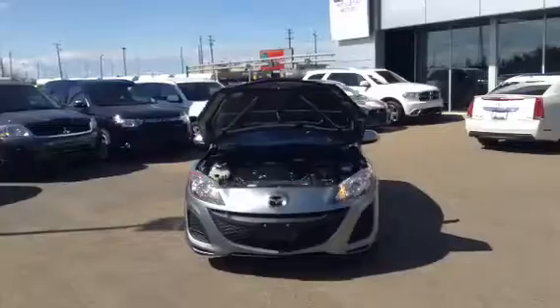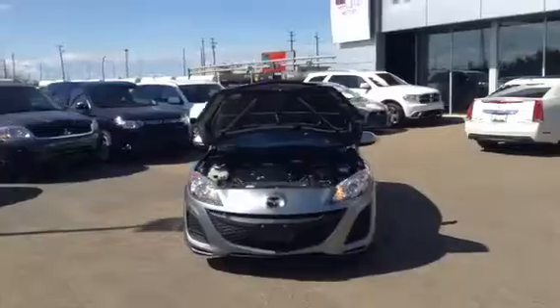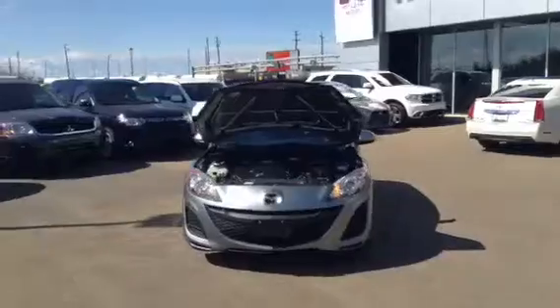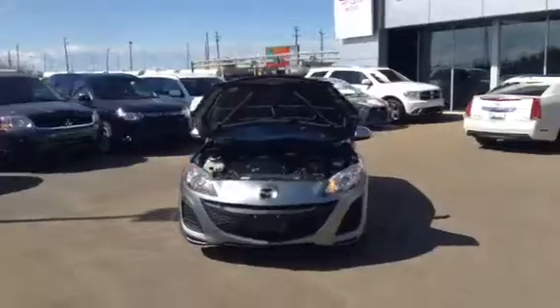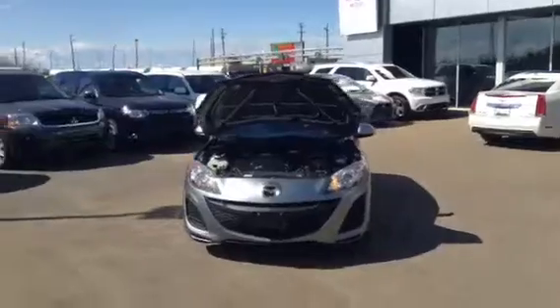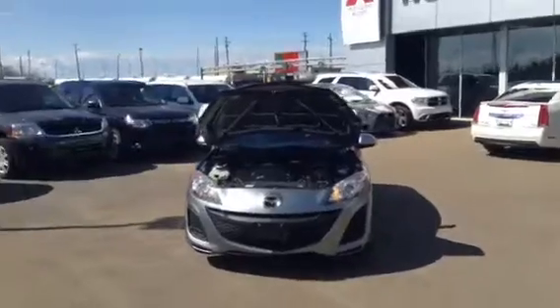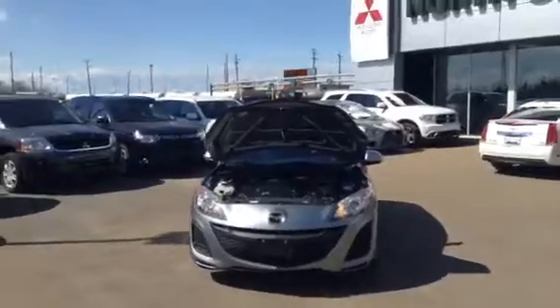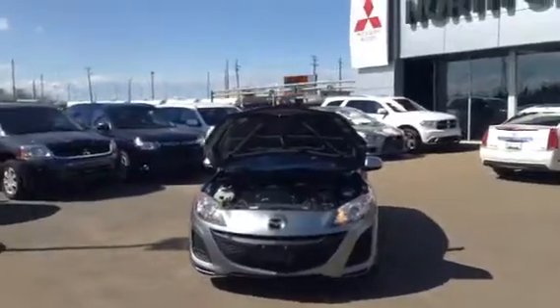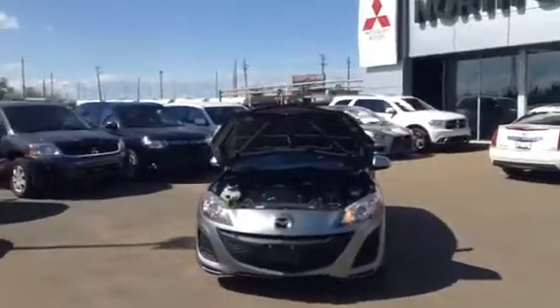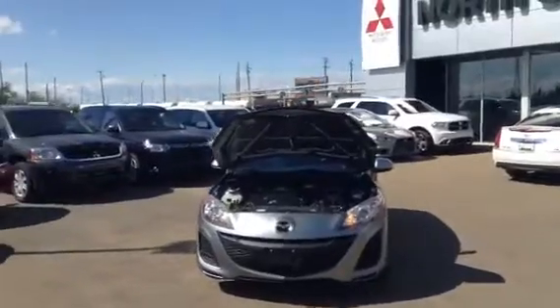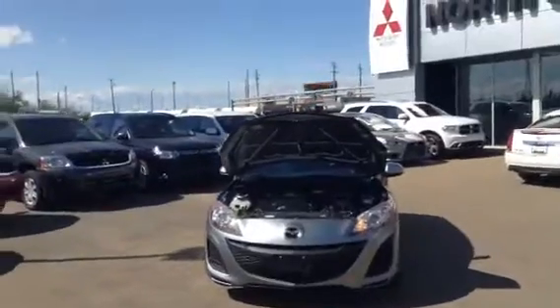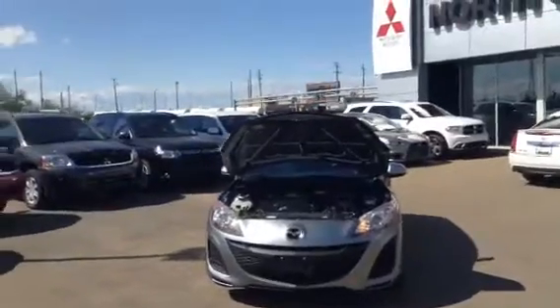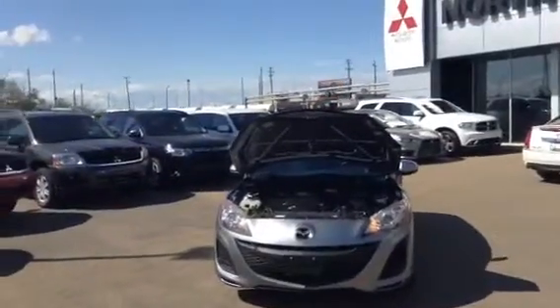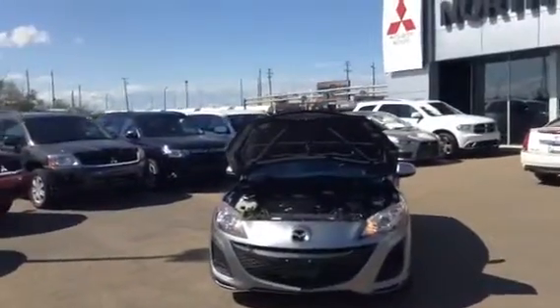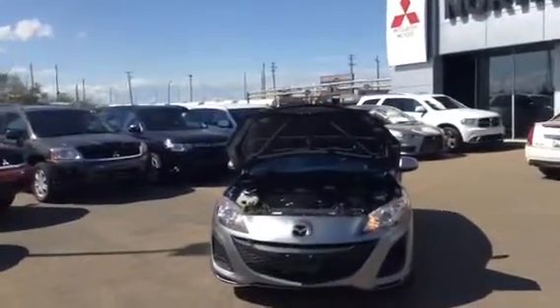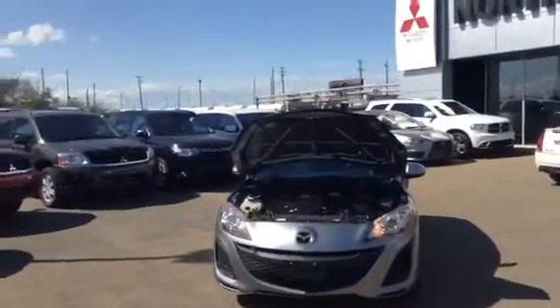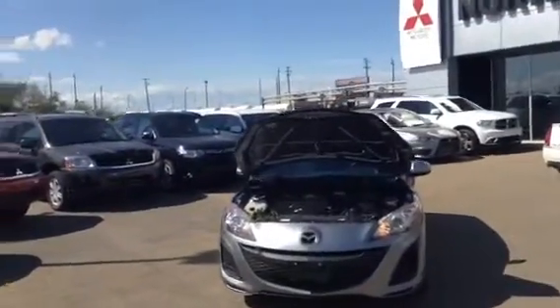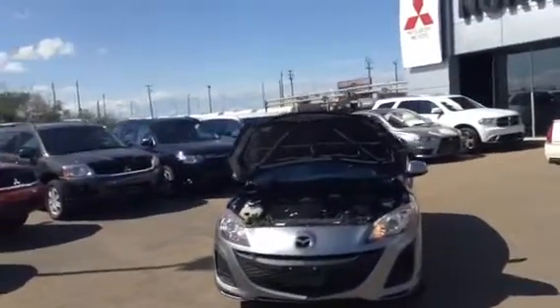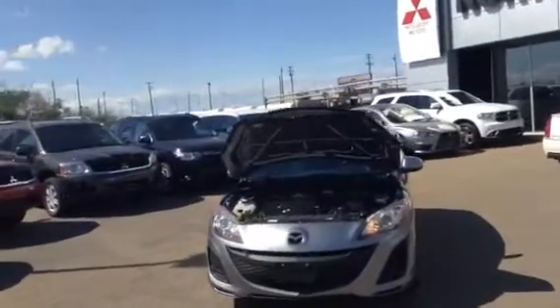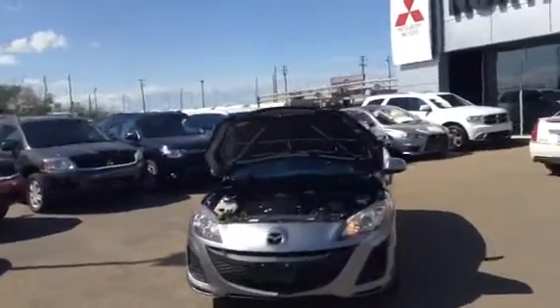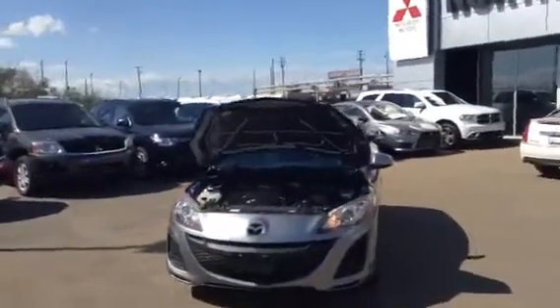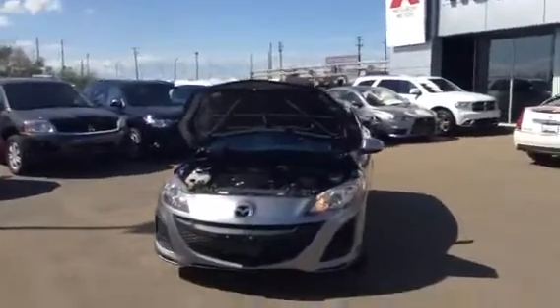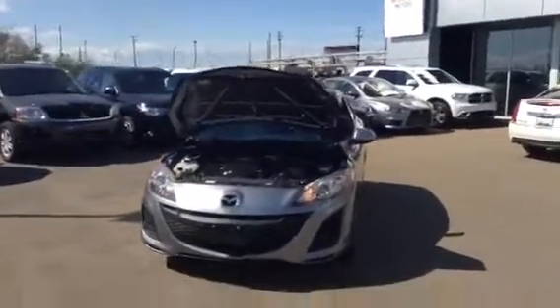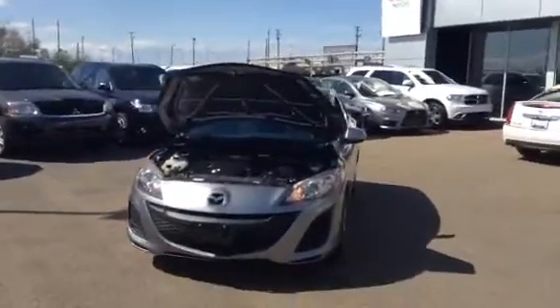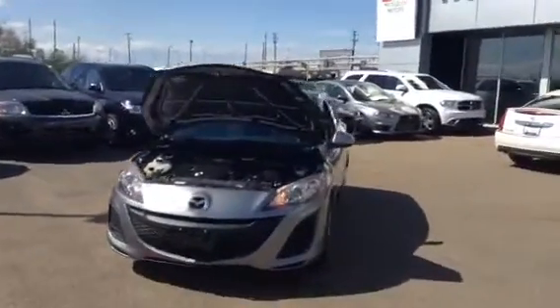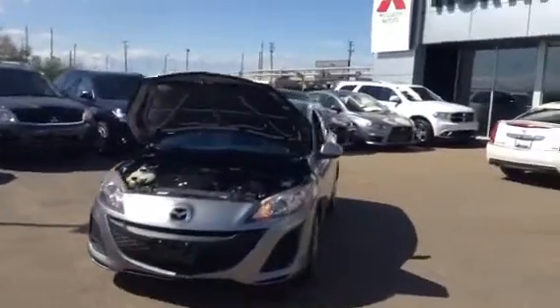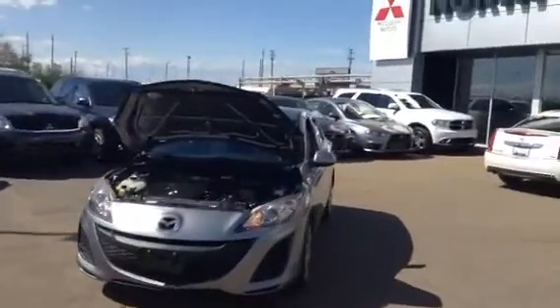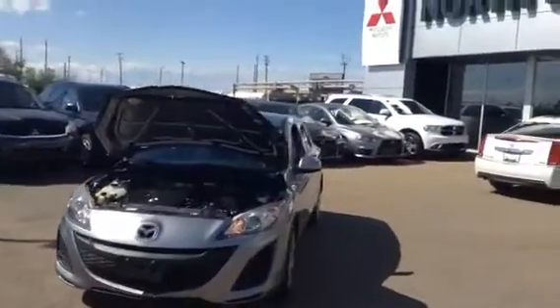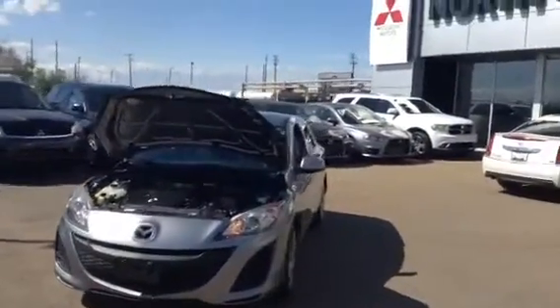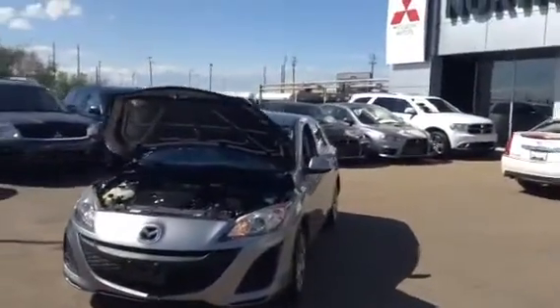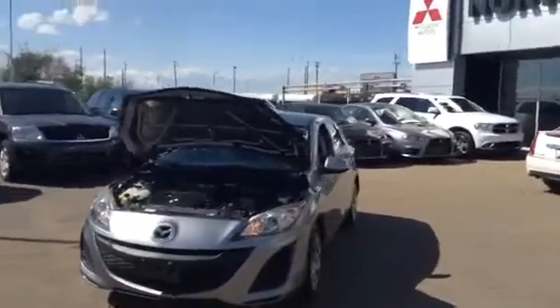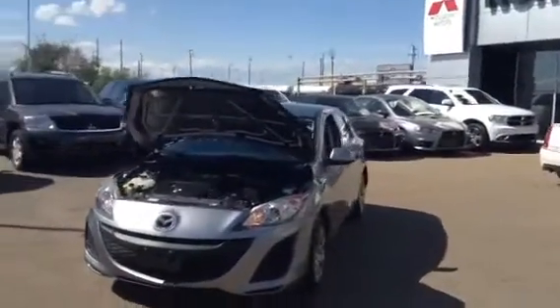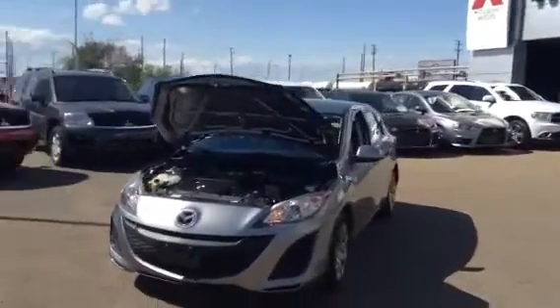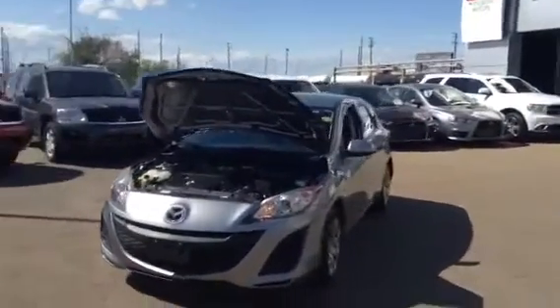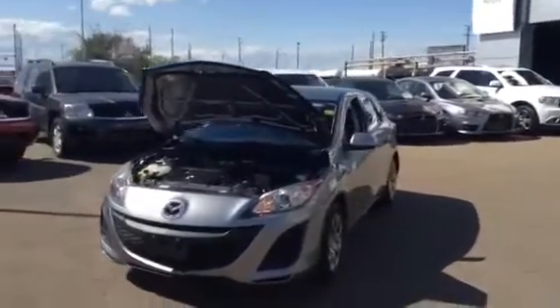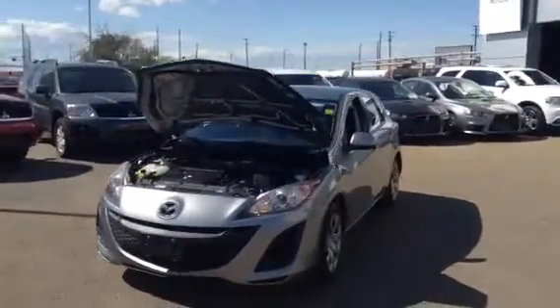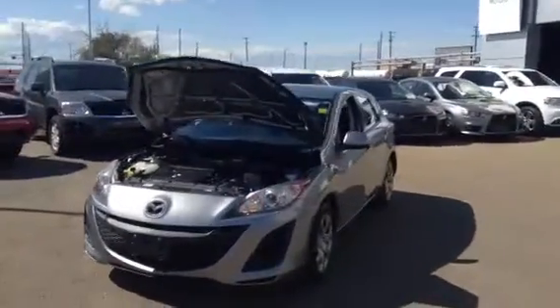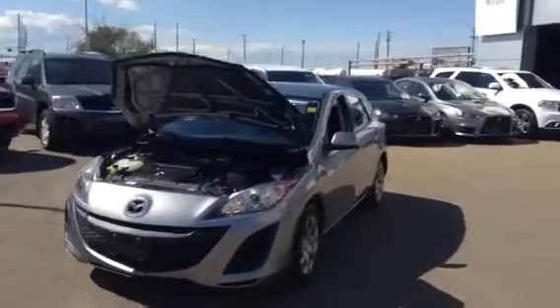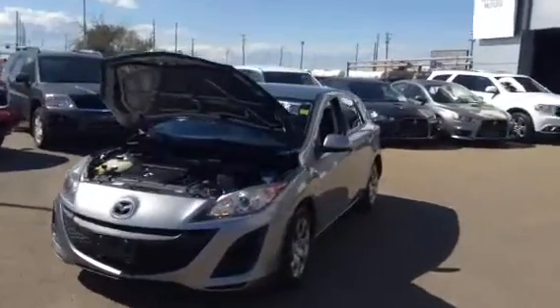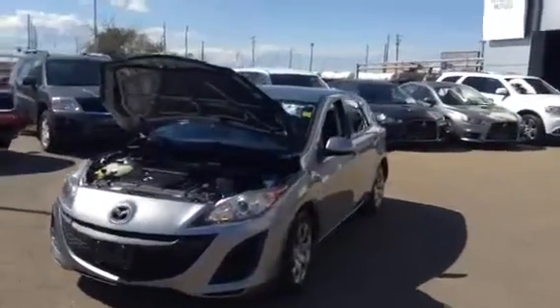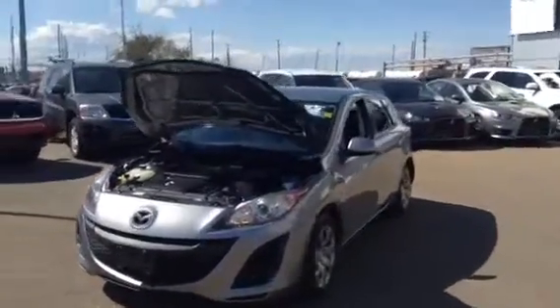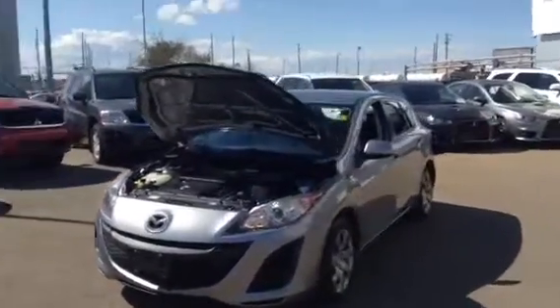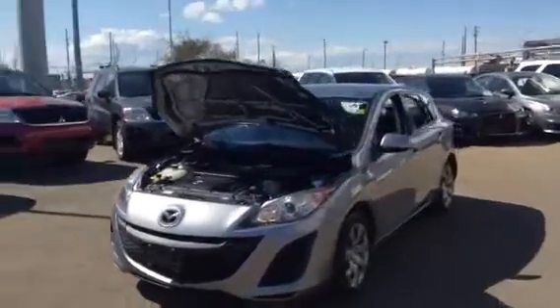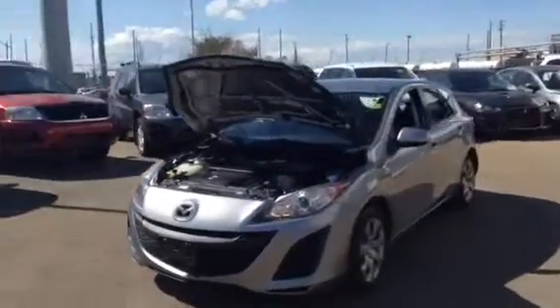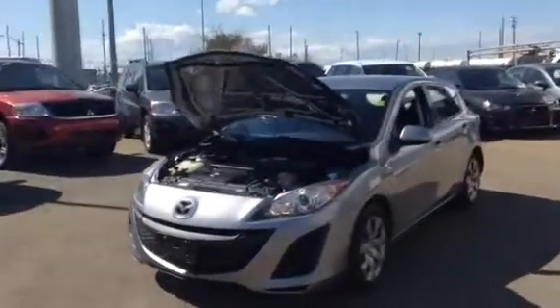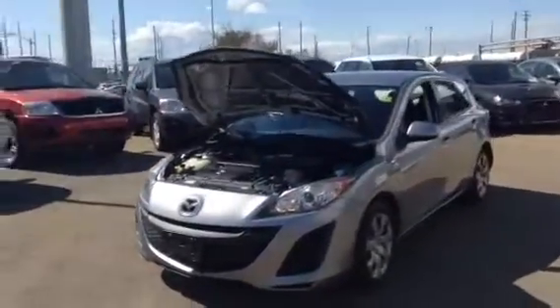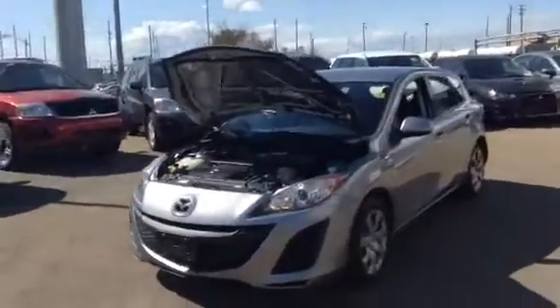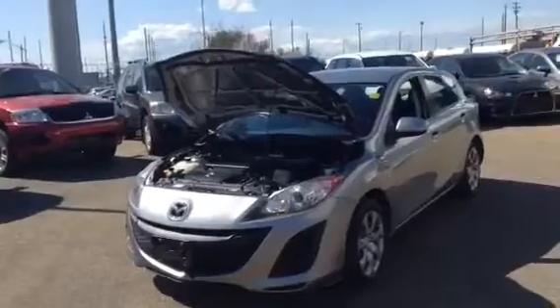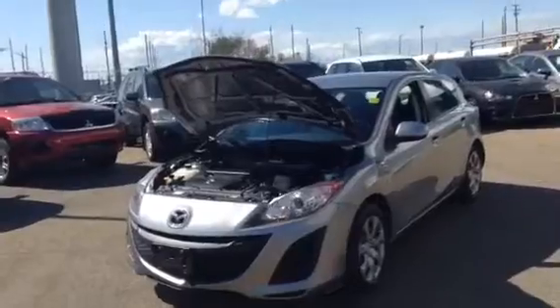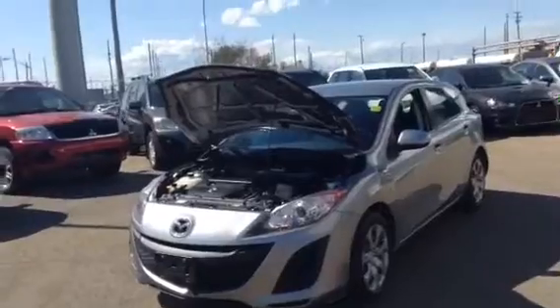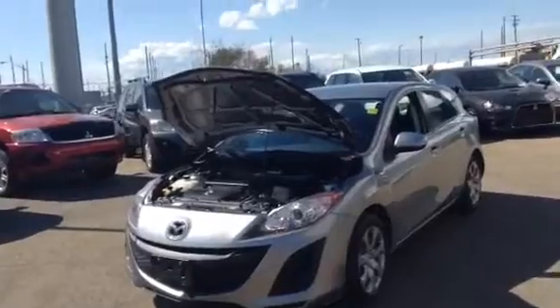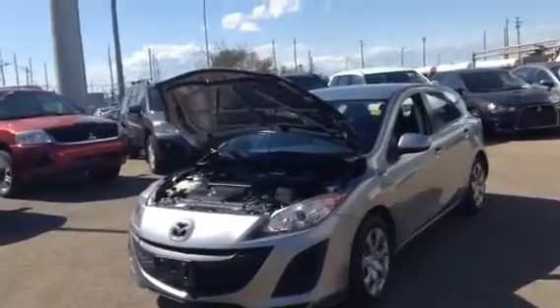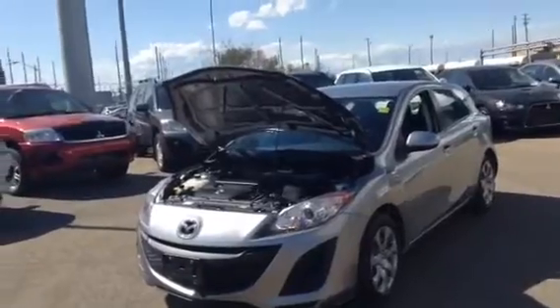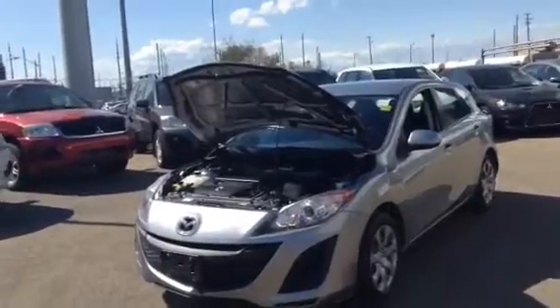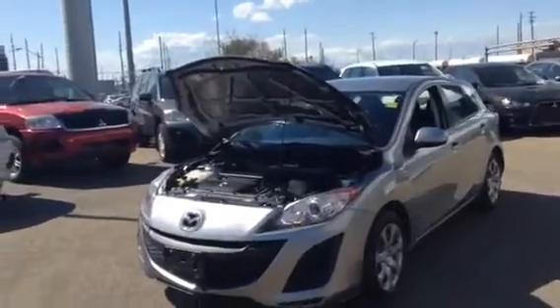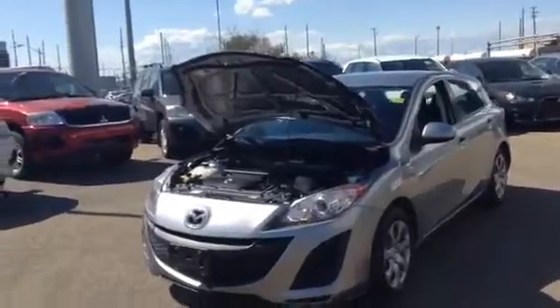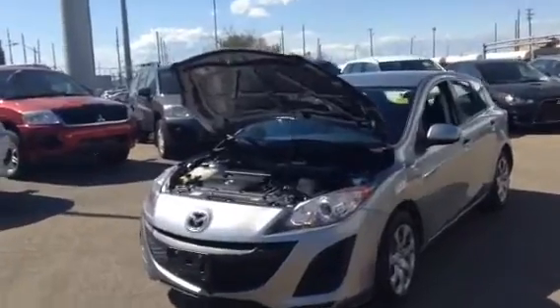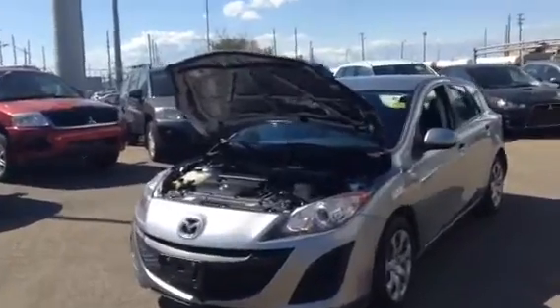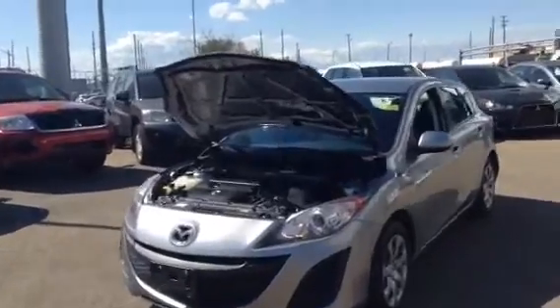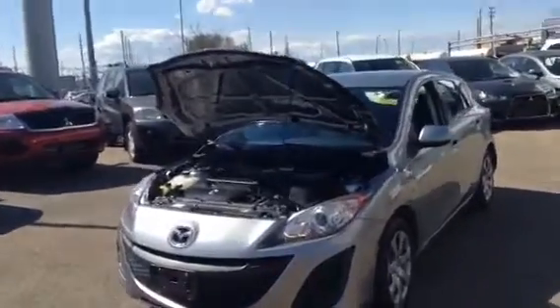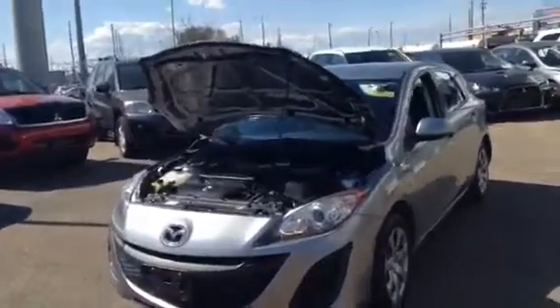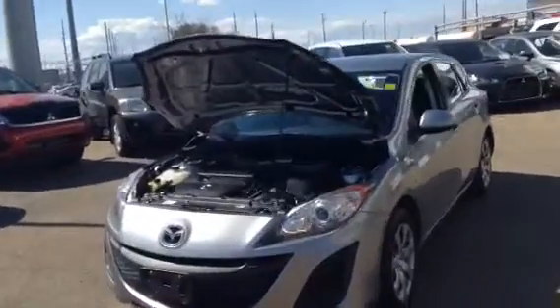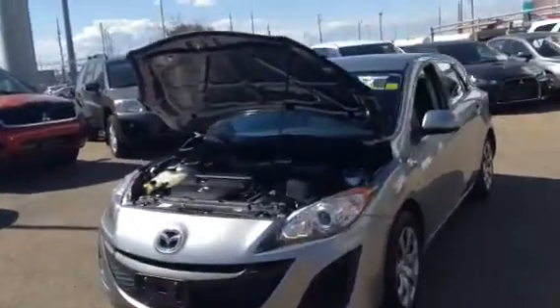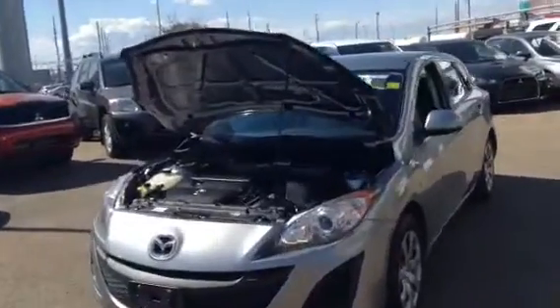Hey Matthew, it's Matt from Northside Mitsubishi here. I'm just going to give a quick look at the 2010 Mazda GX Sport that you inquired about over the phone with me there.